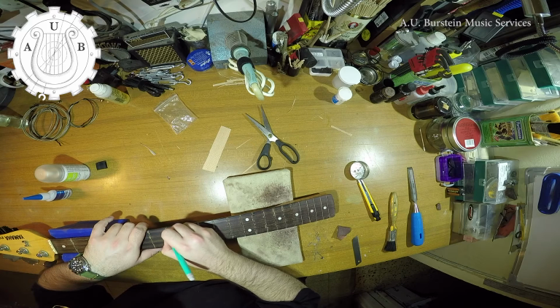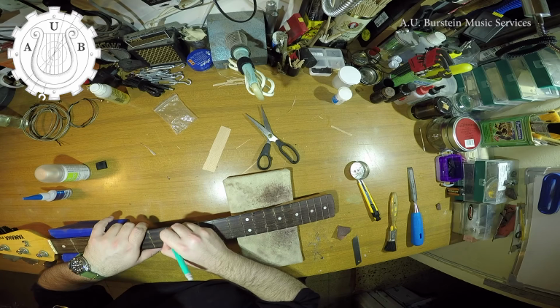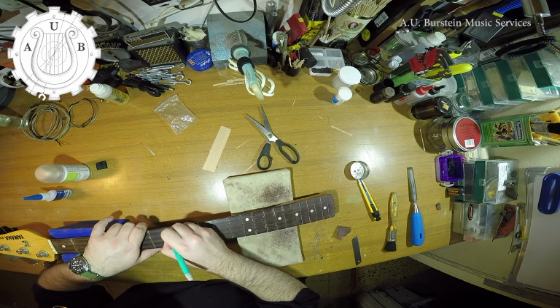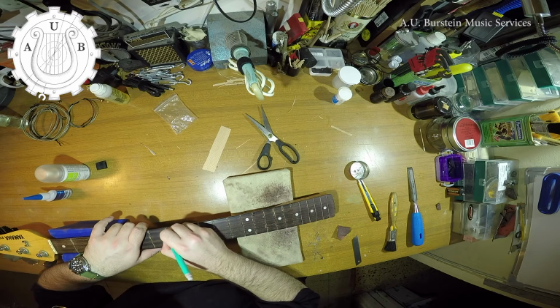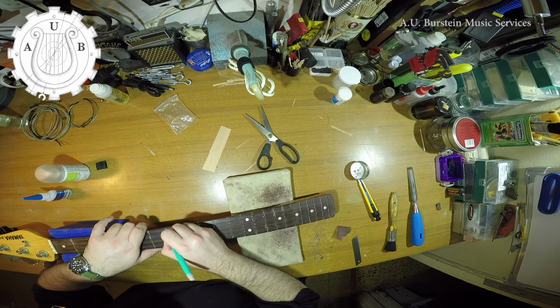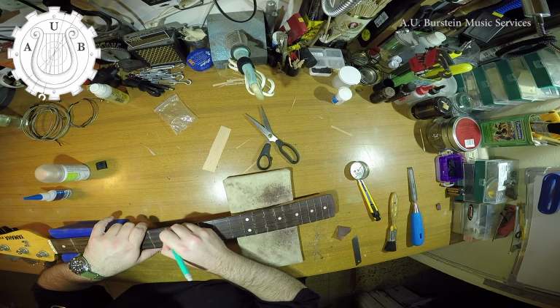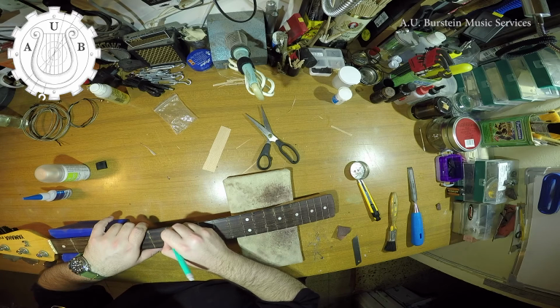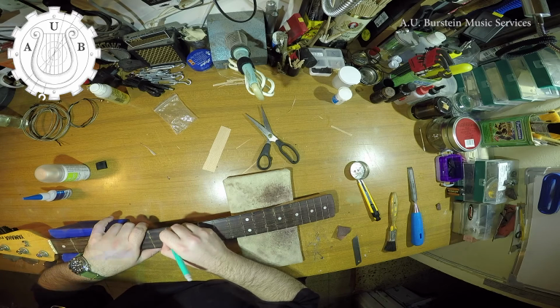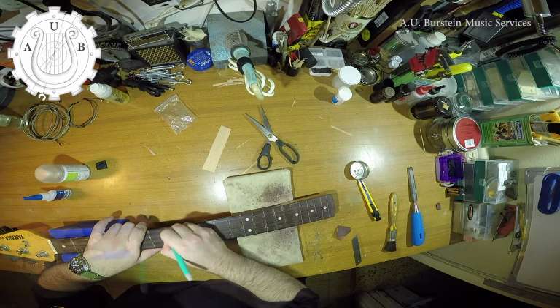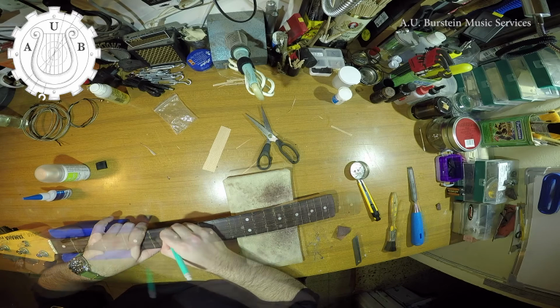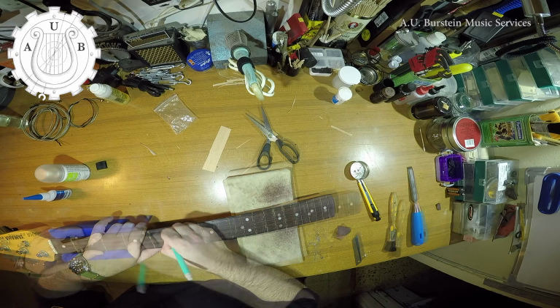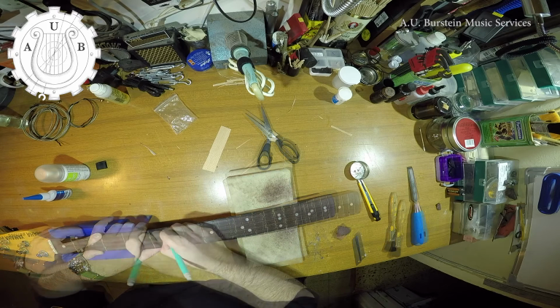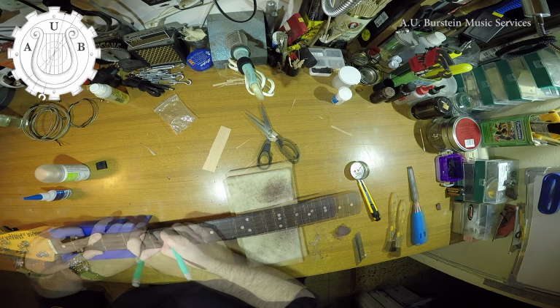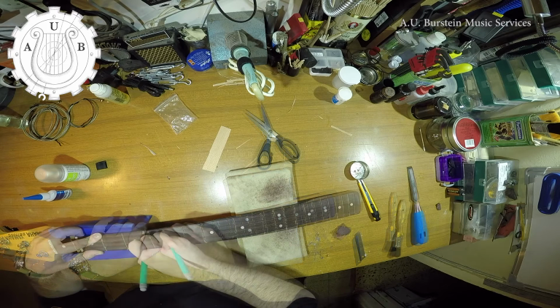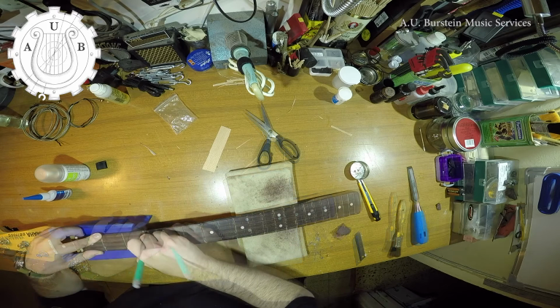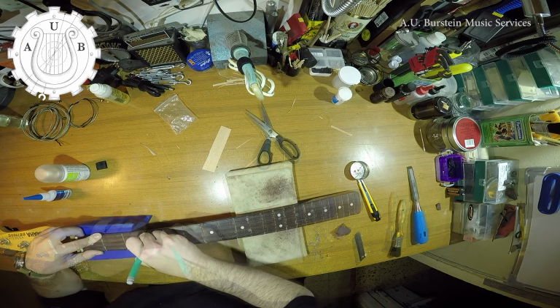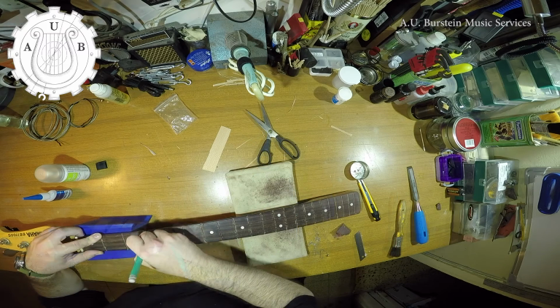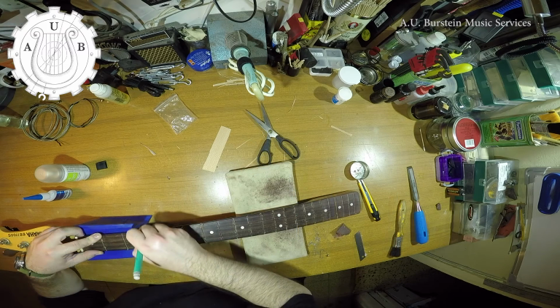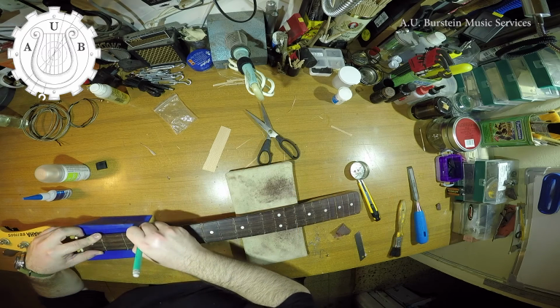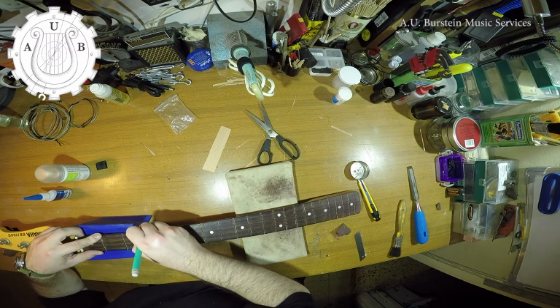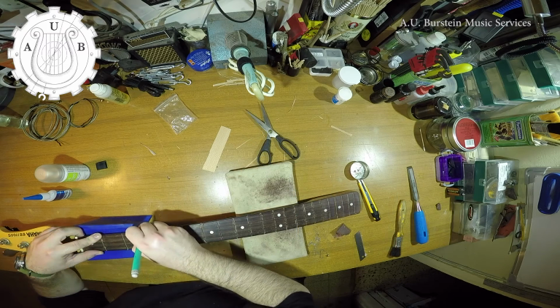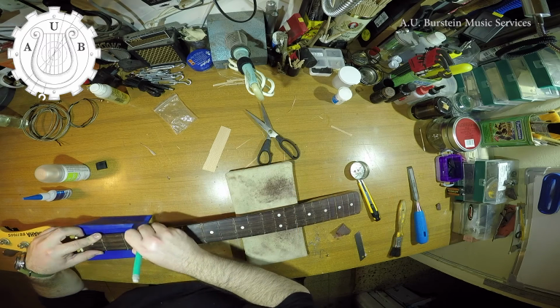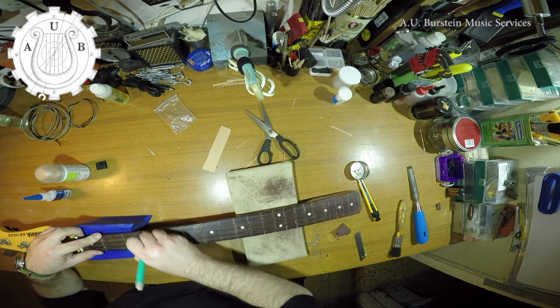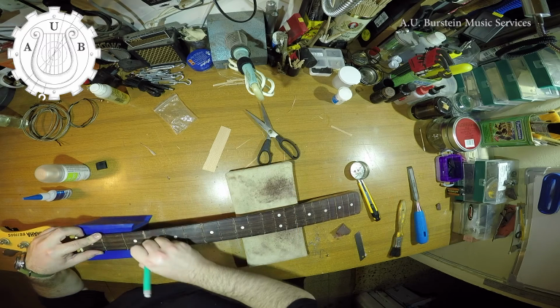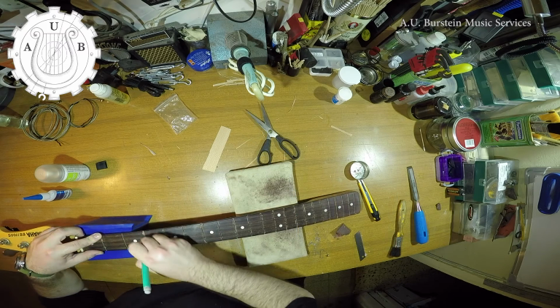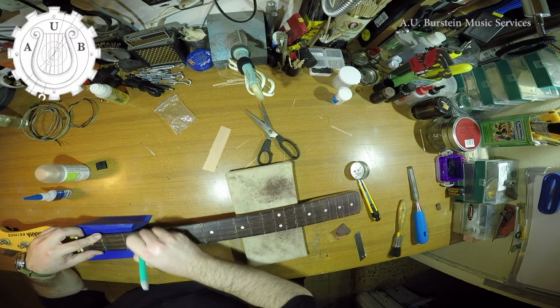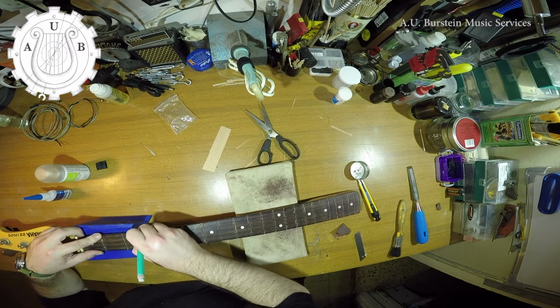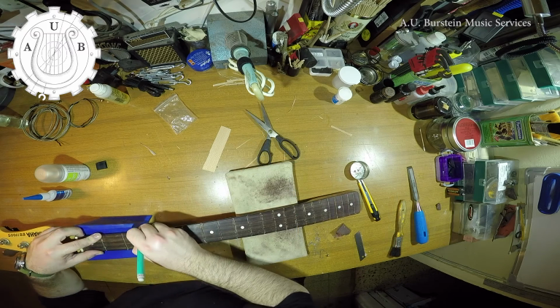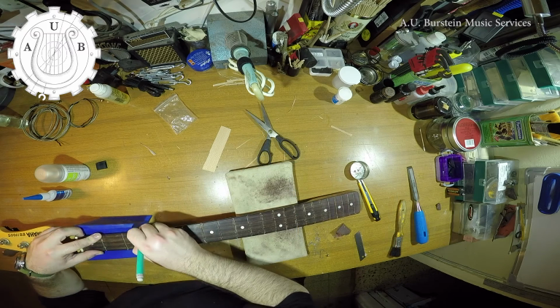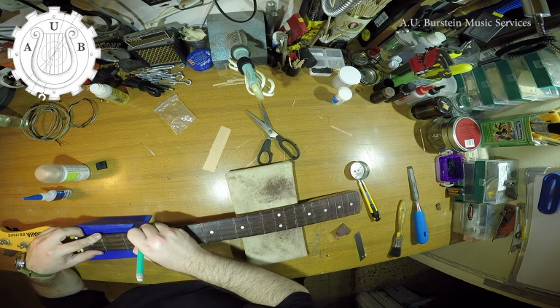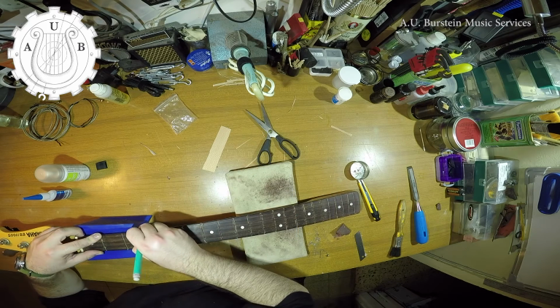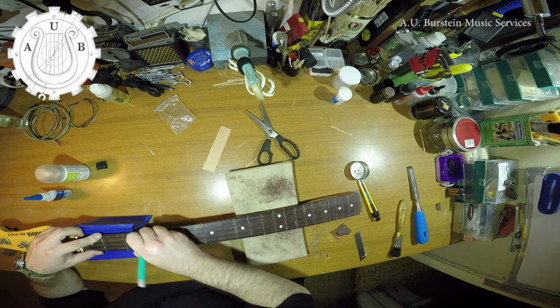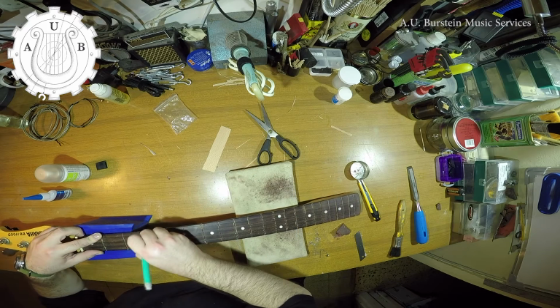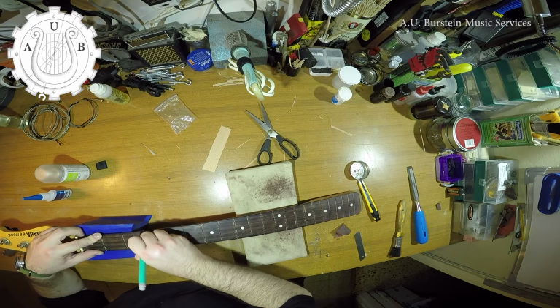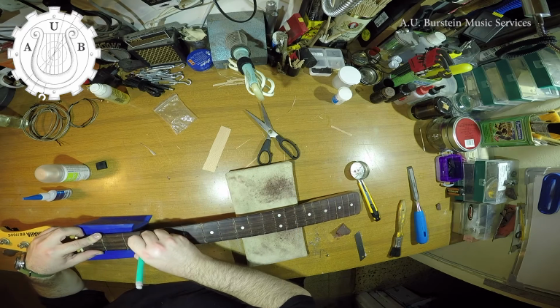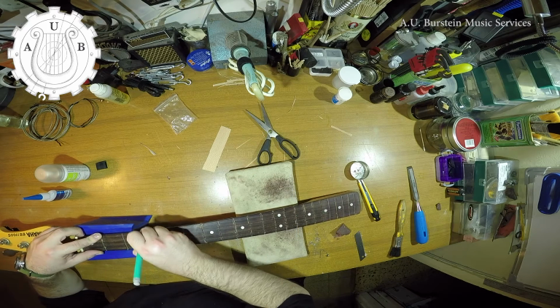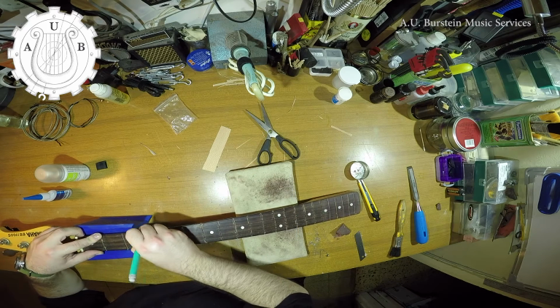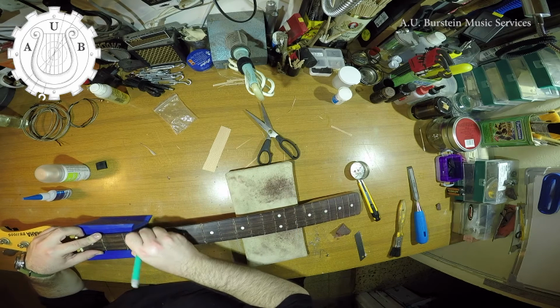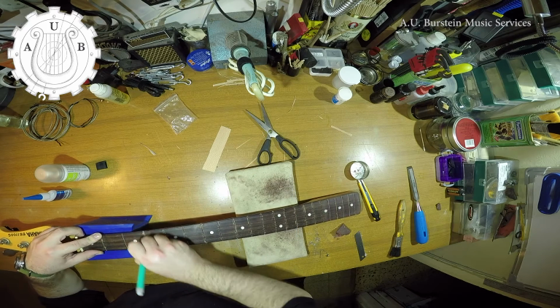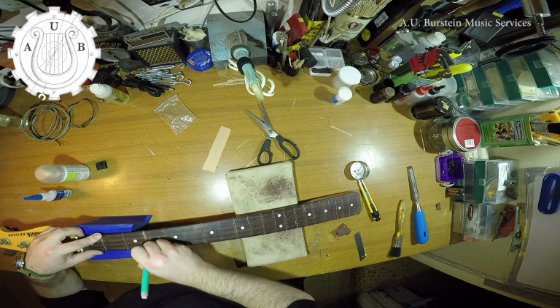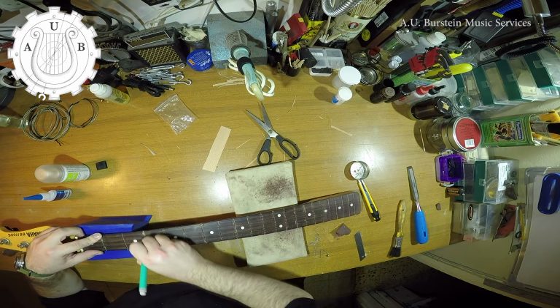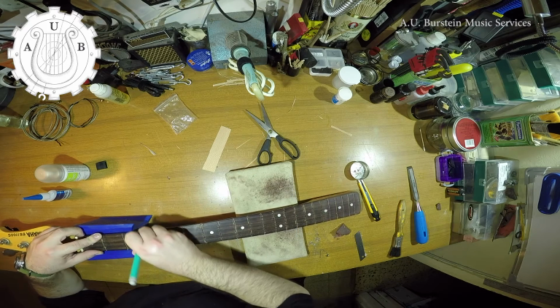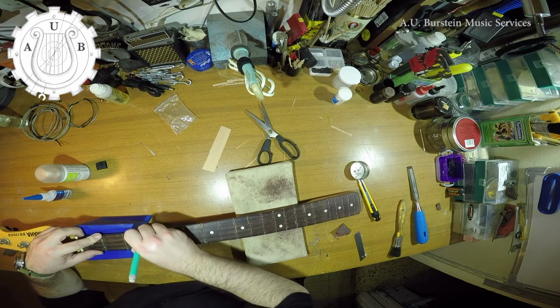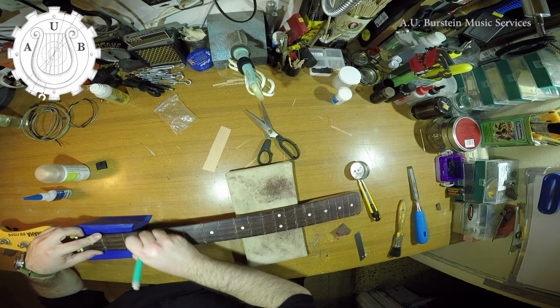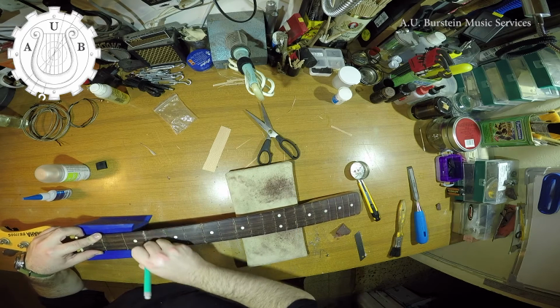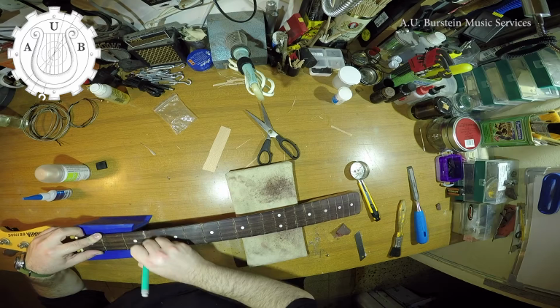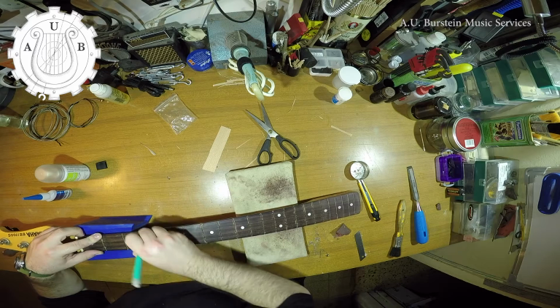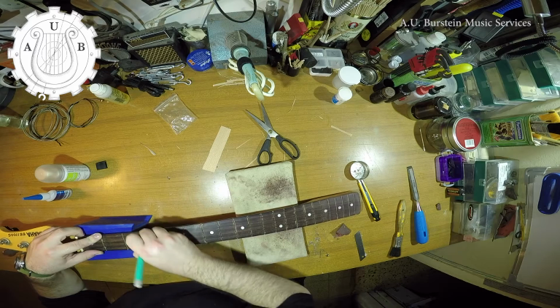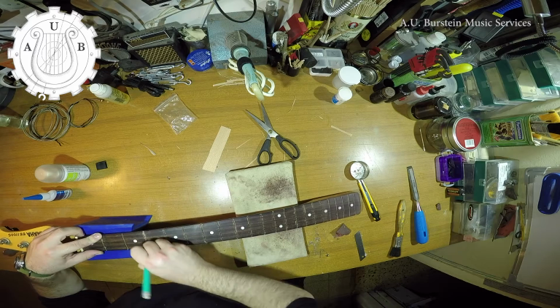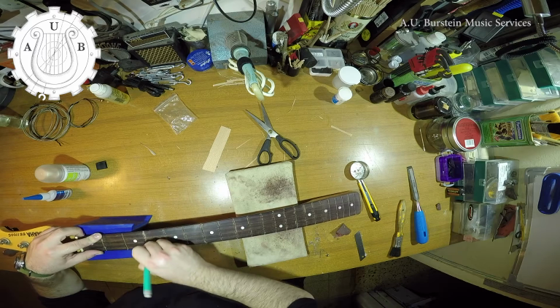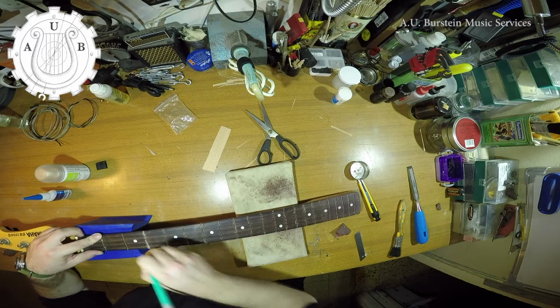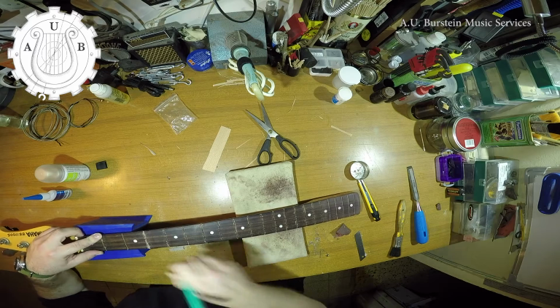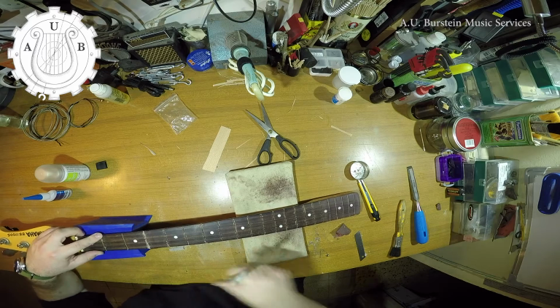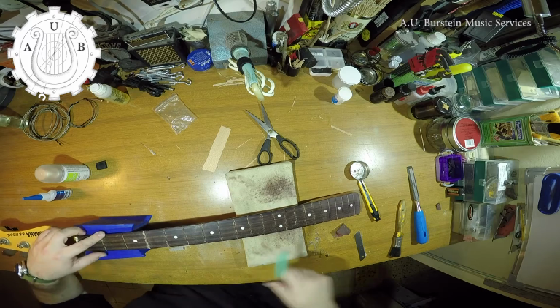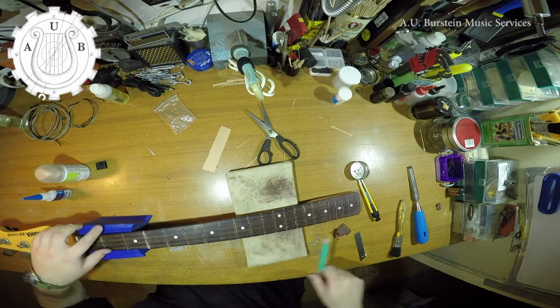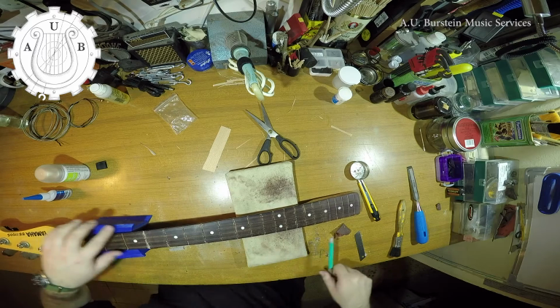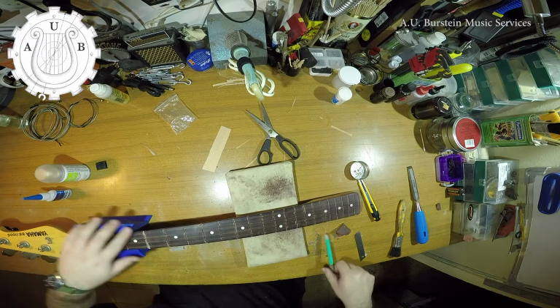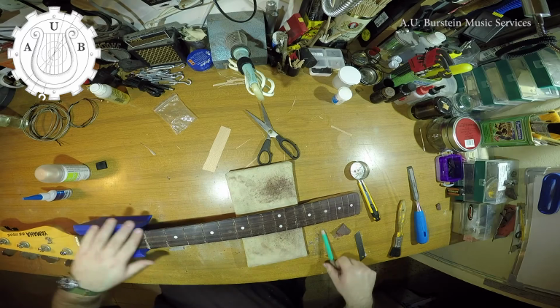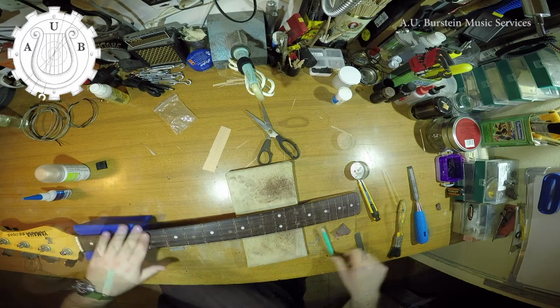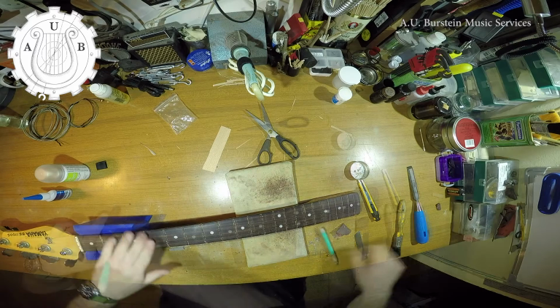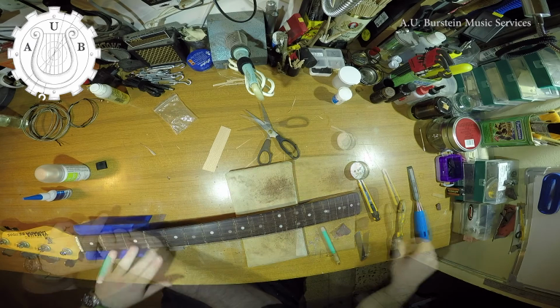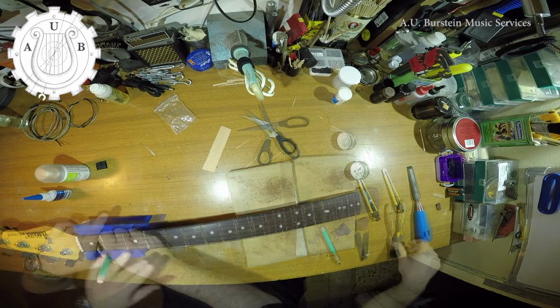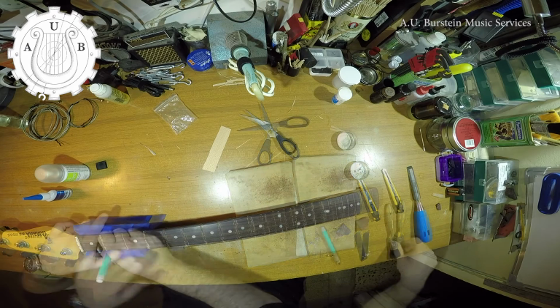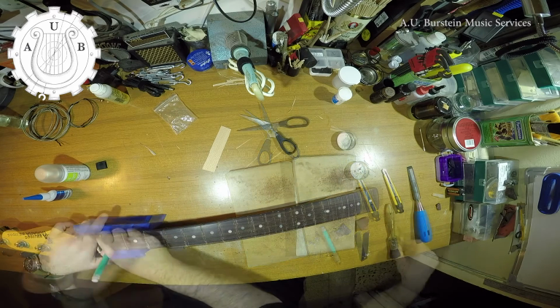As you can see, some of the top slots are already fixed. I did that as a test before I do the process on the entire fingerboard.